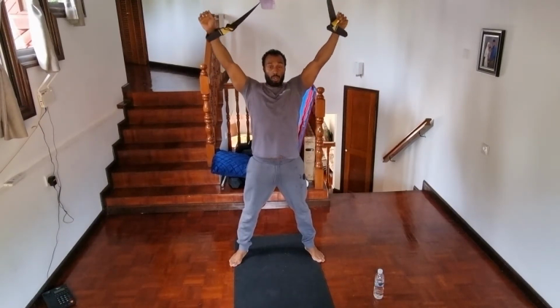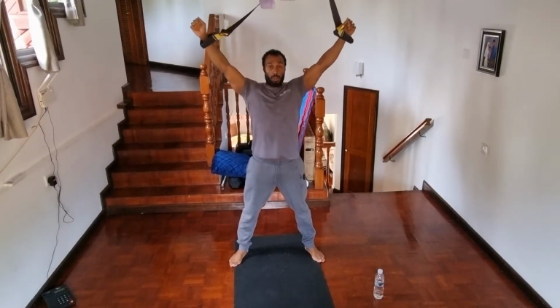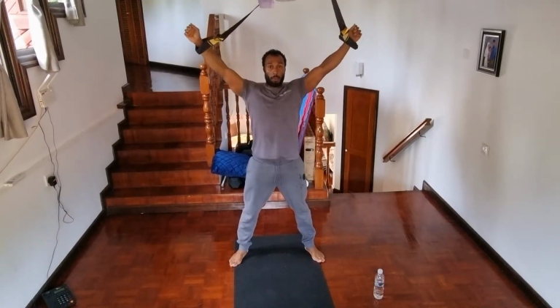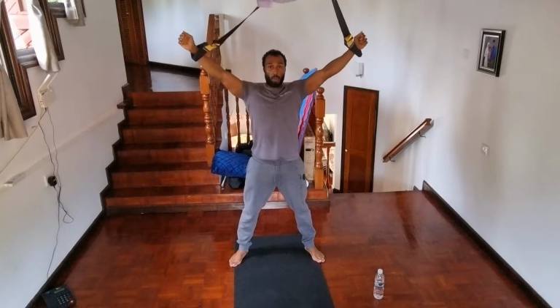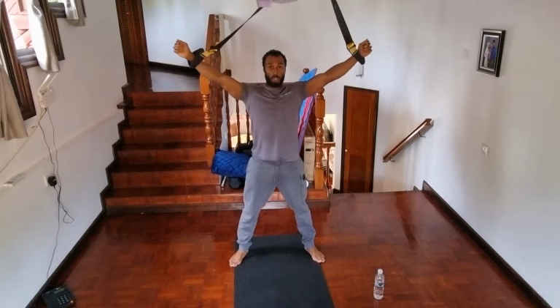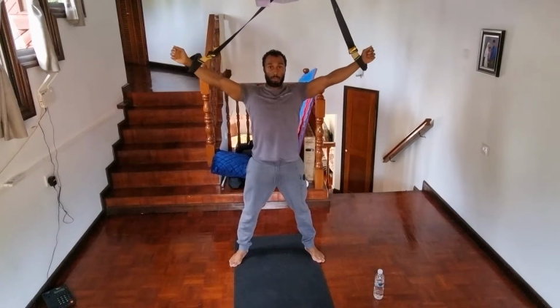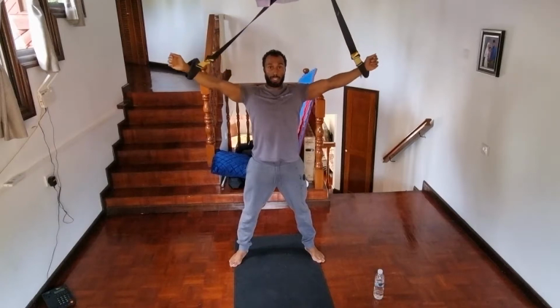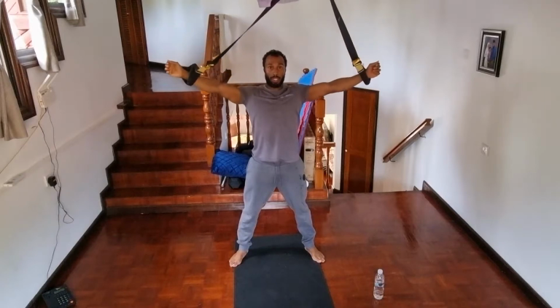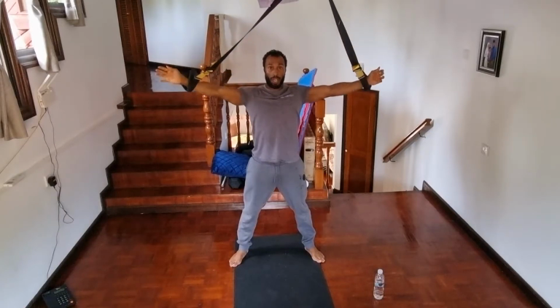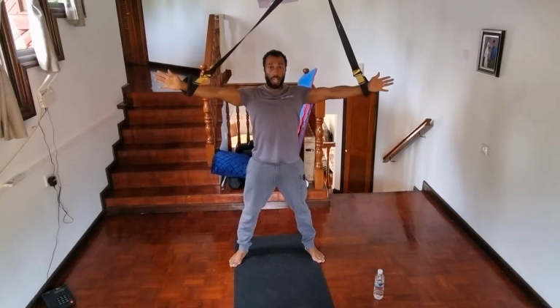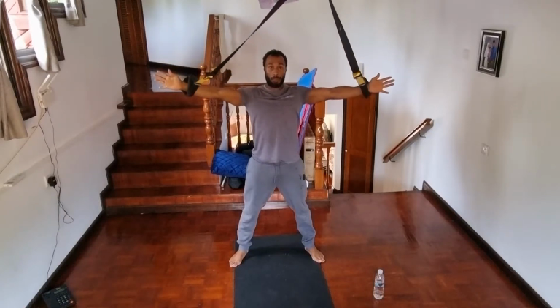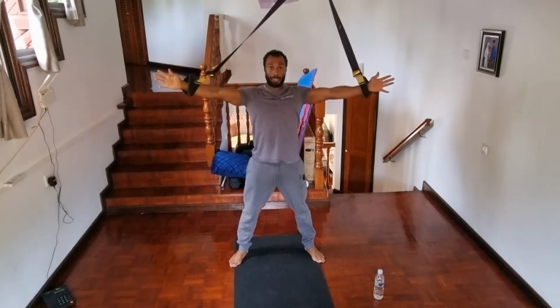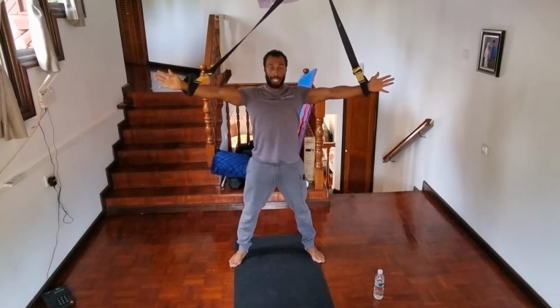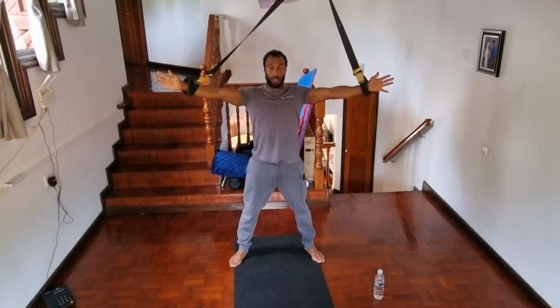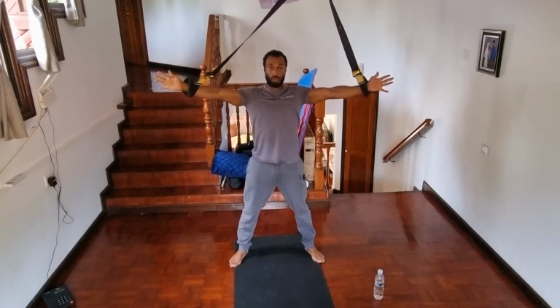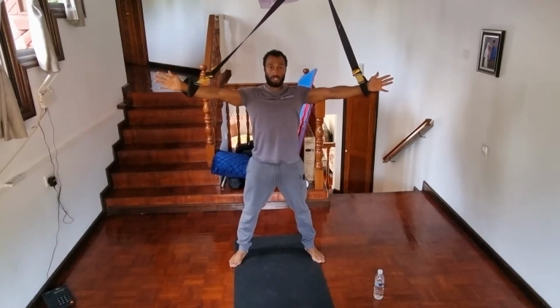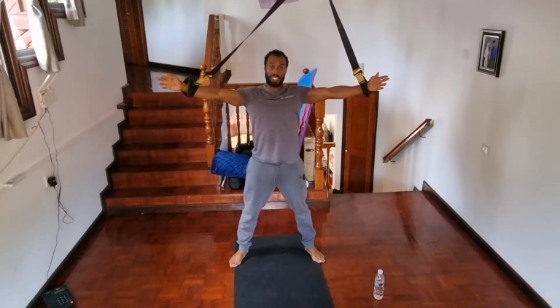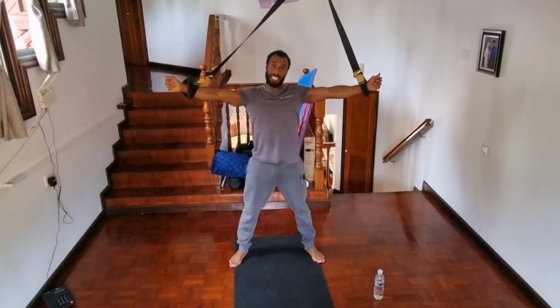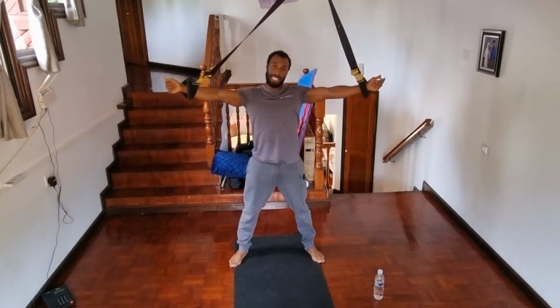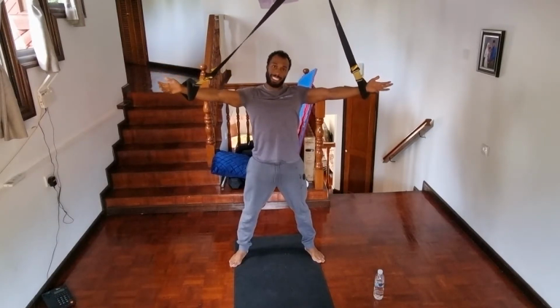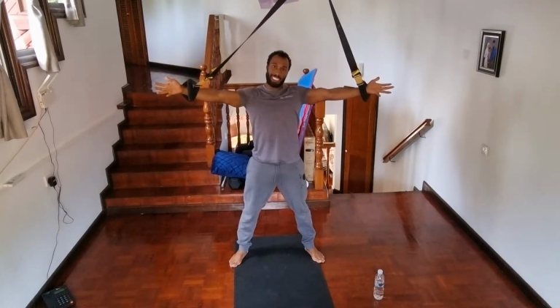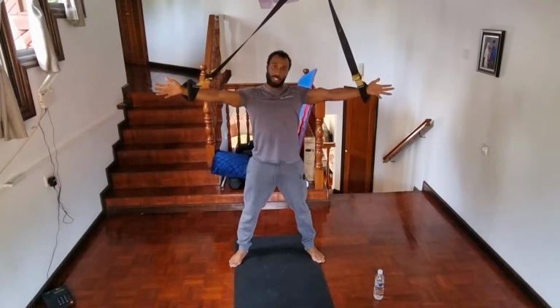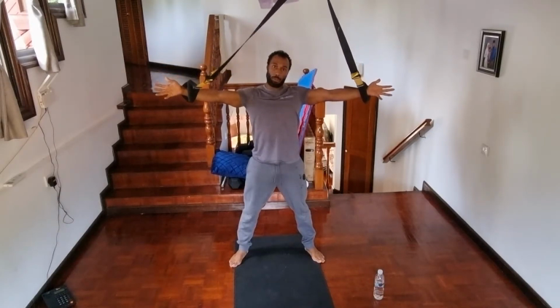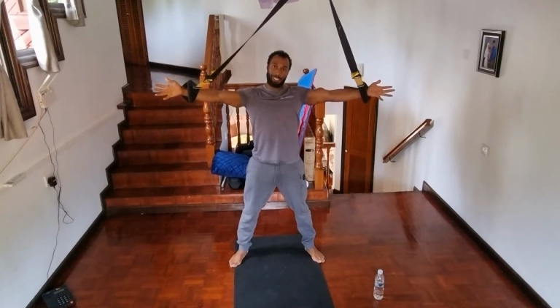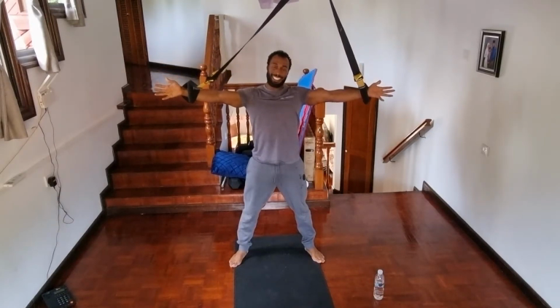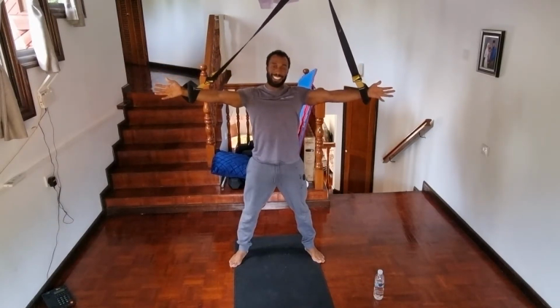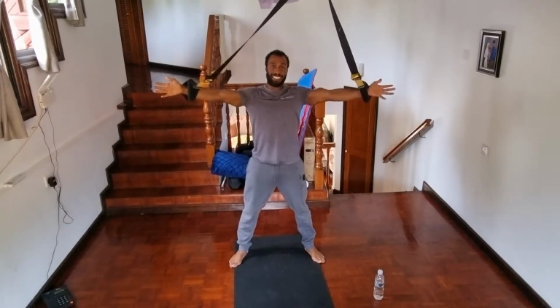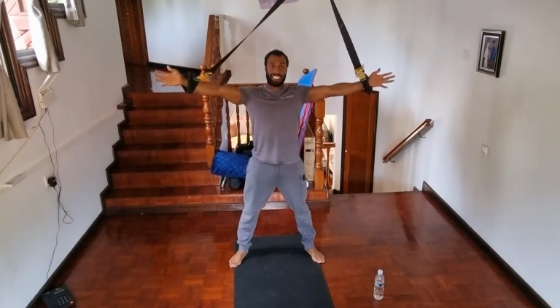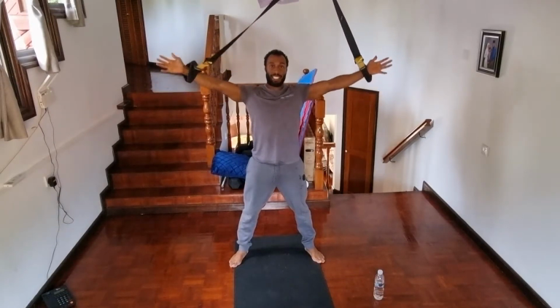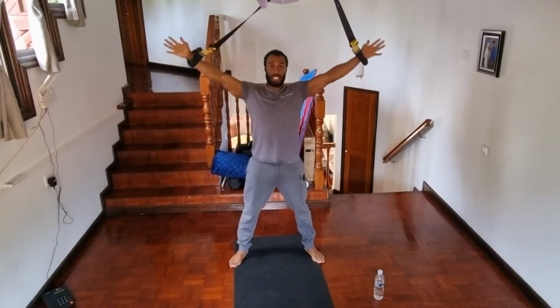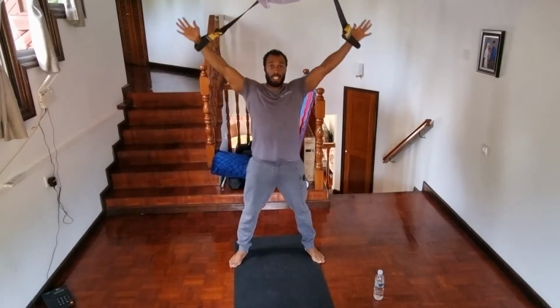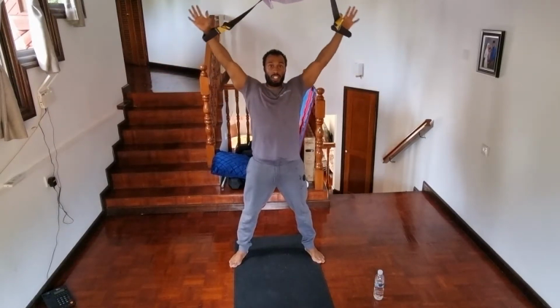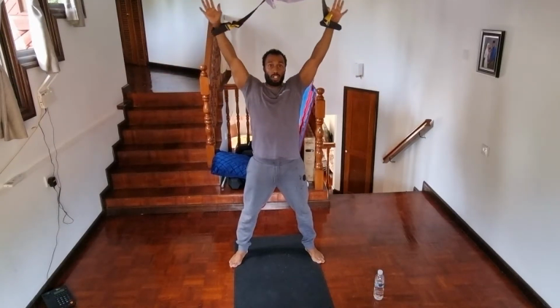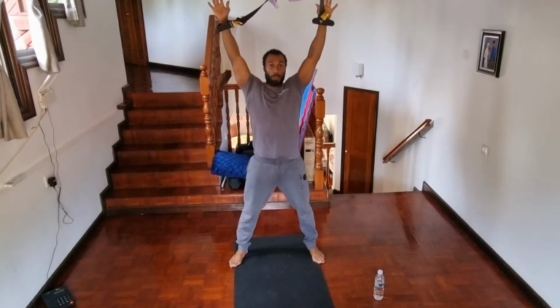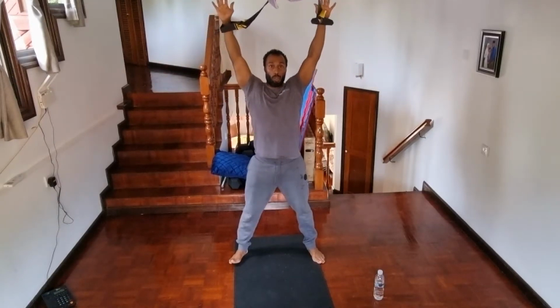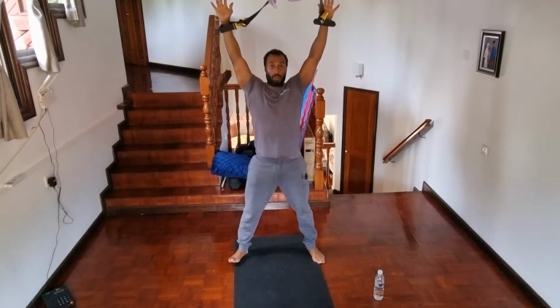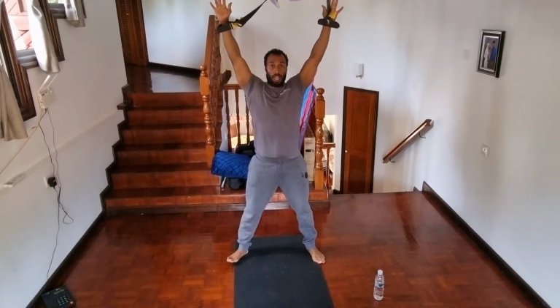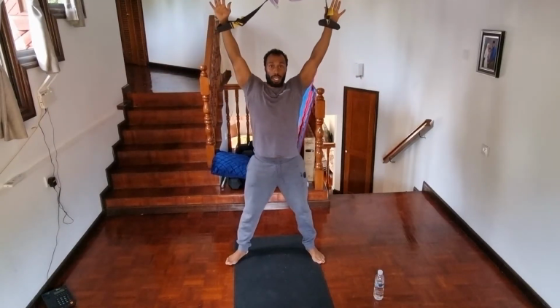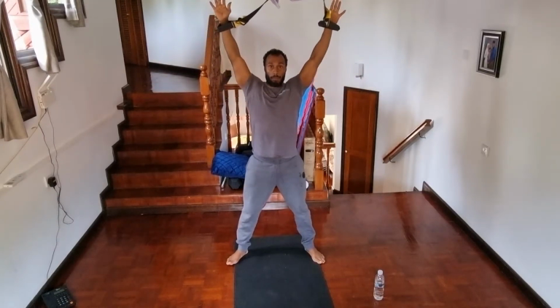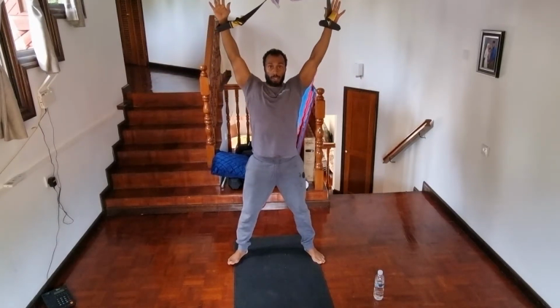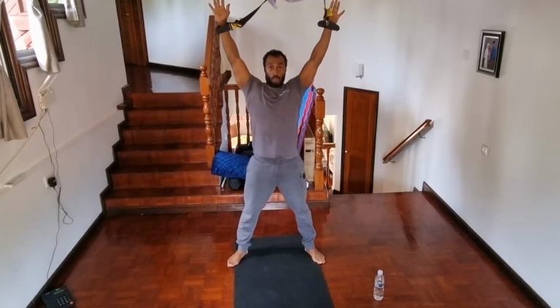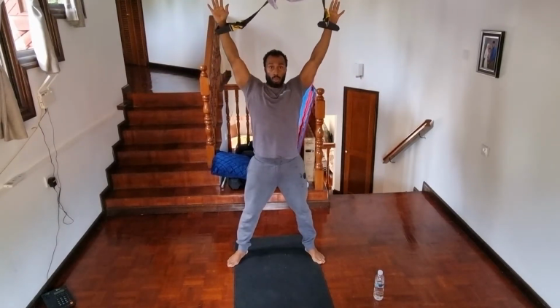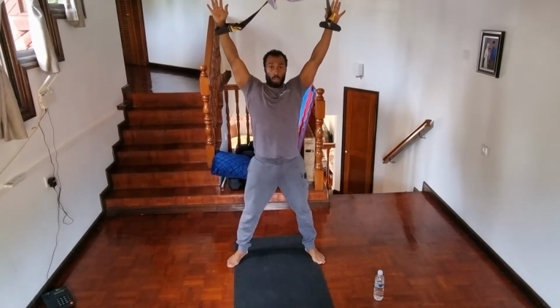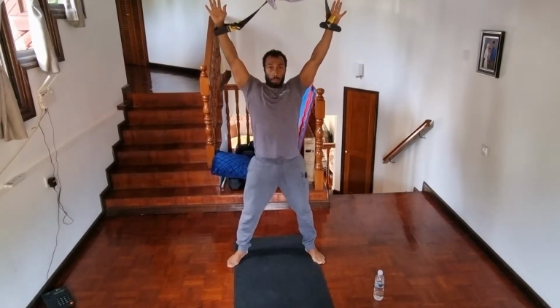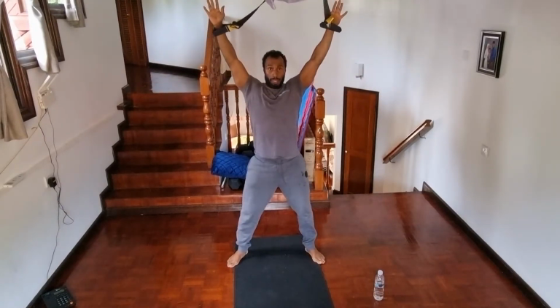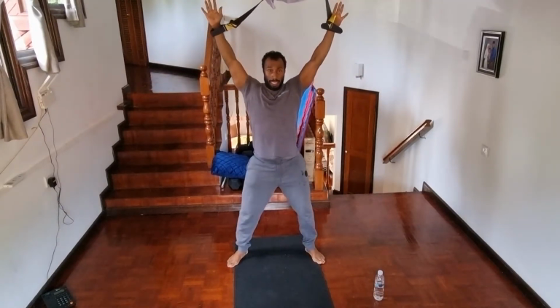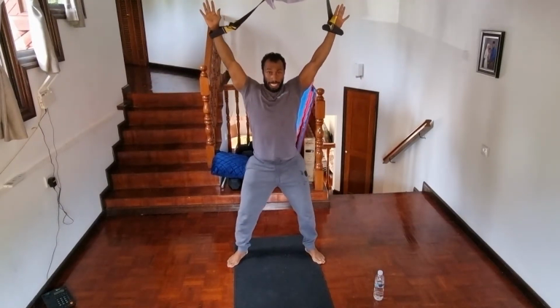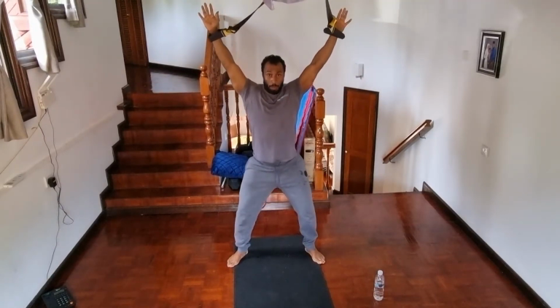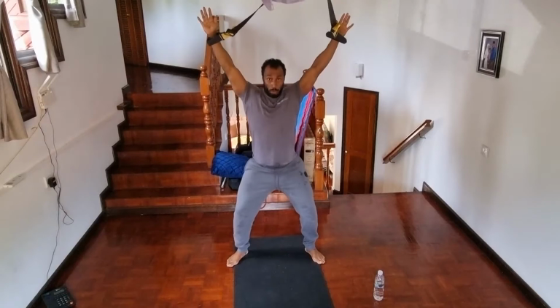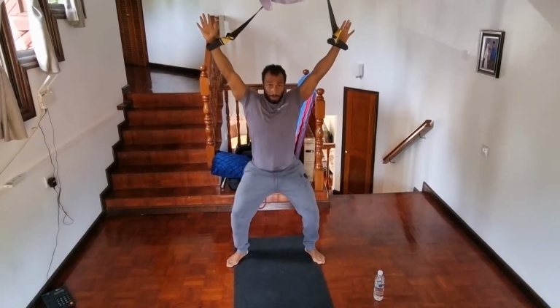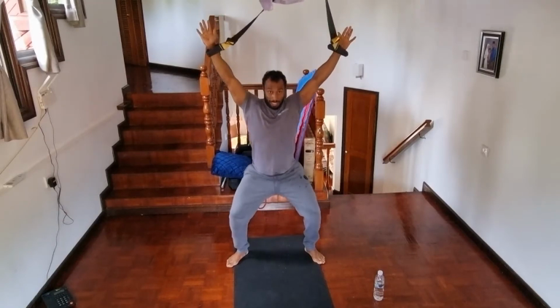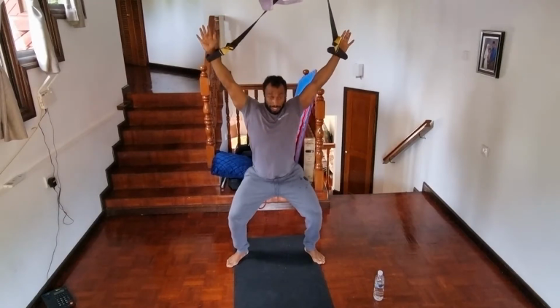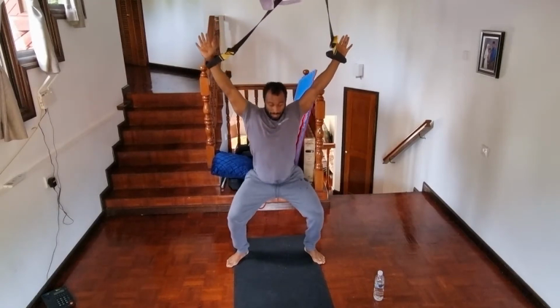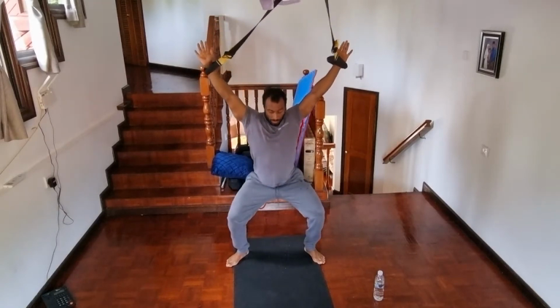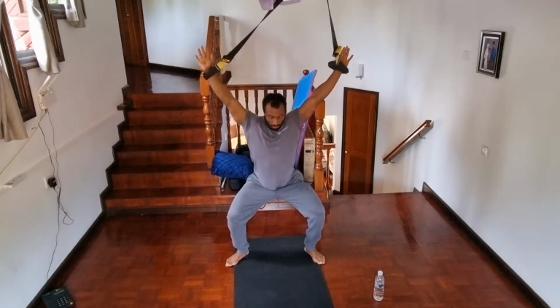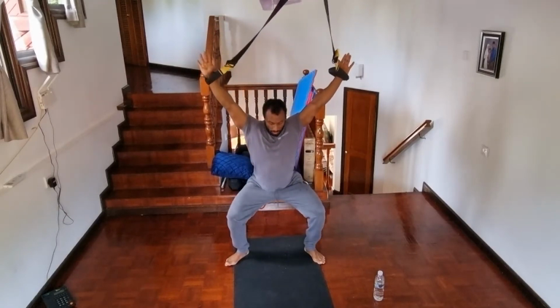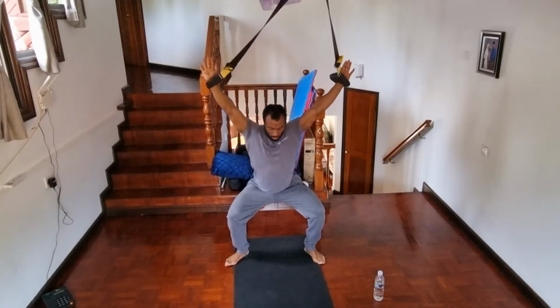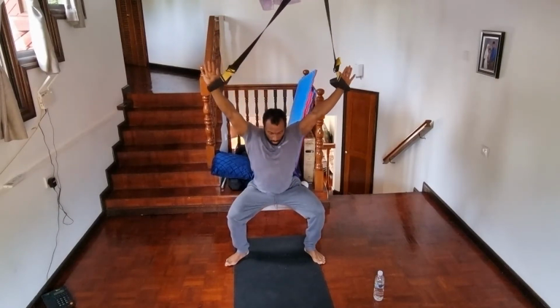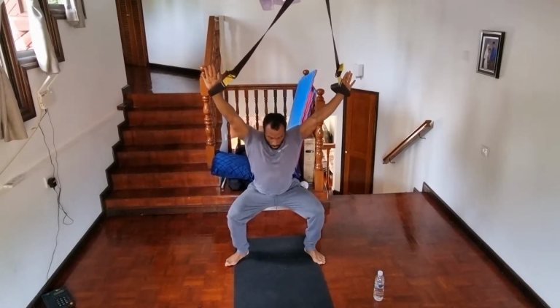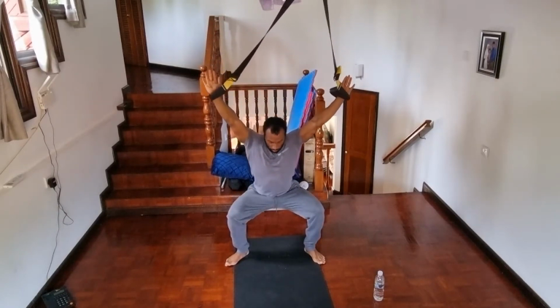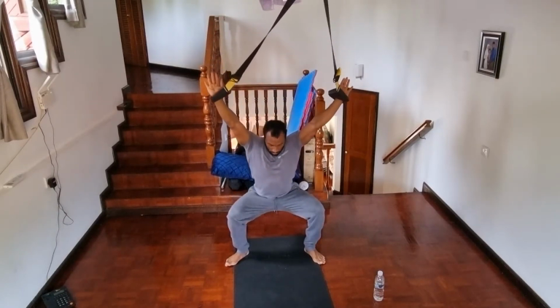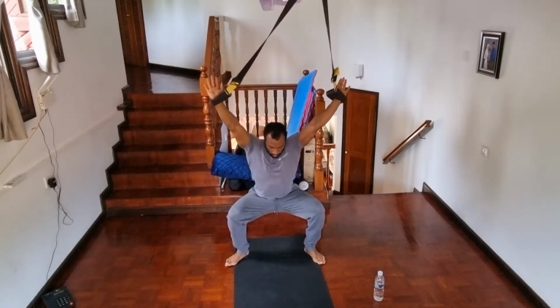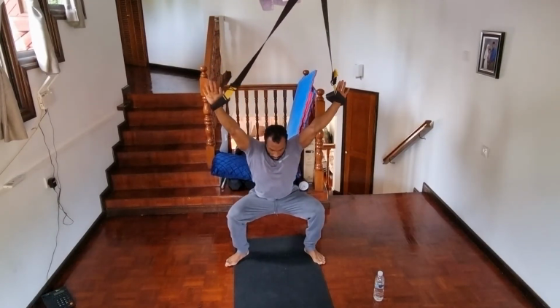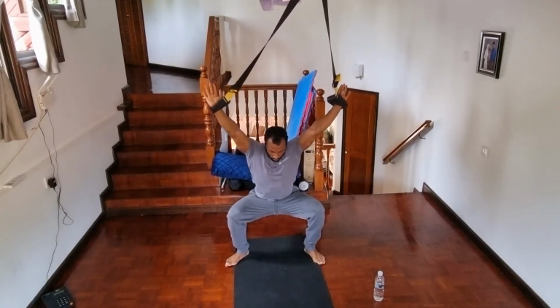The more you bring your arms out, it's a little bit easier. The more the arms go up, it will make it a little bit harder.